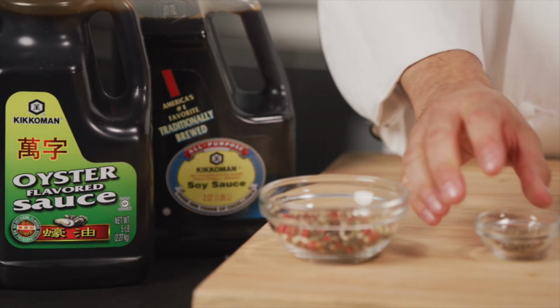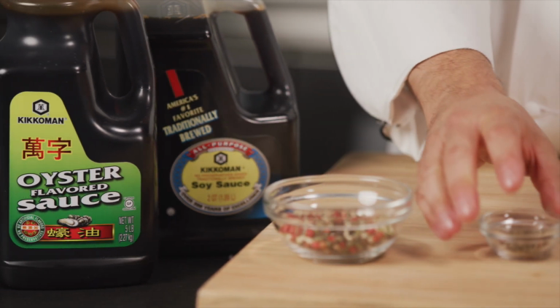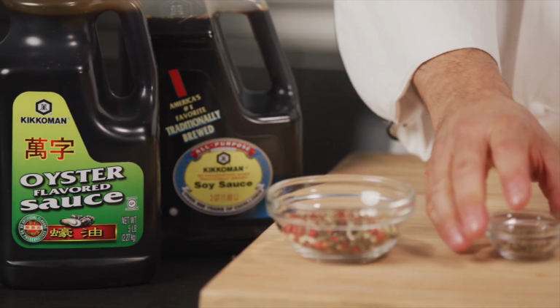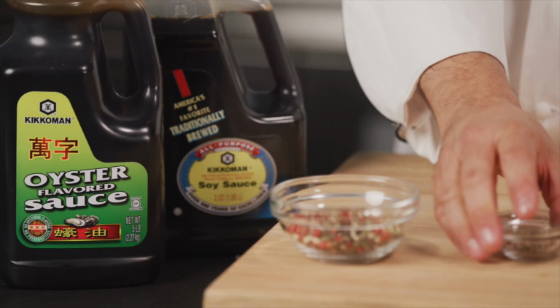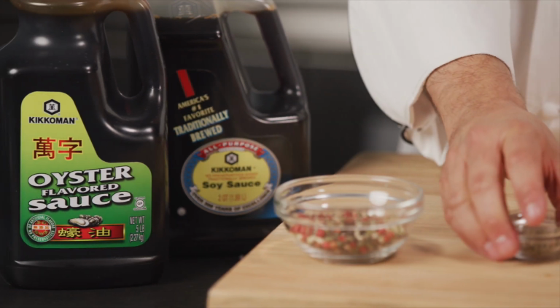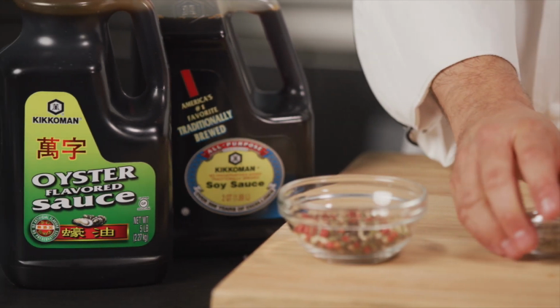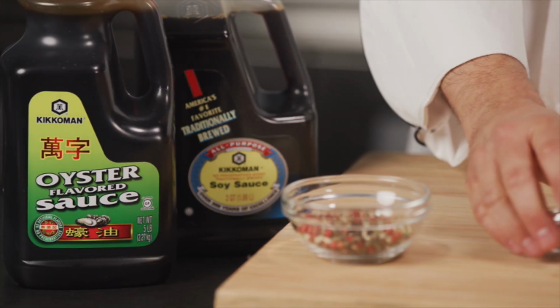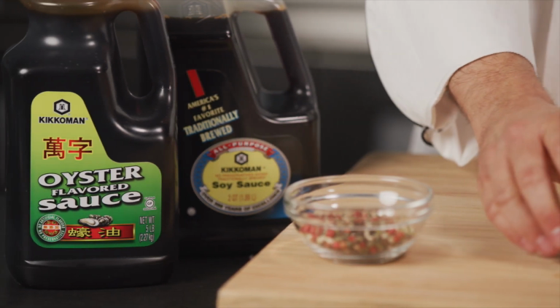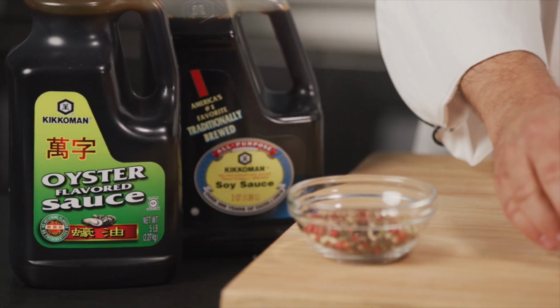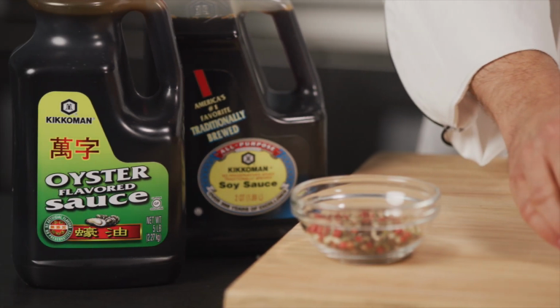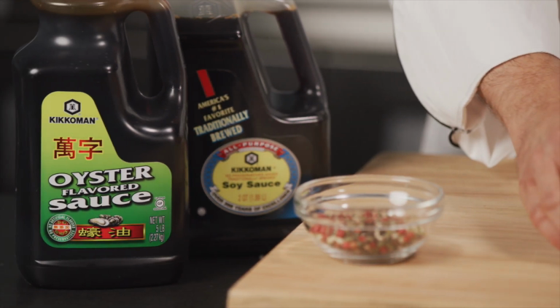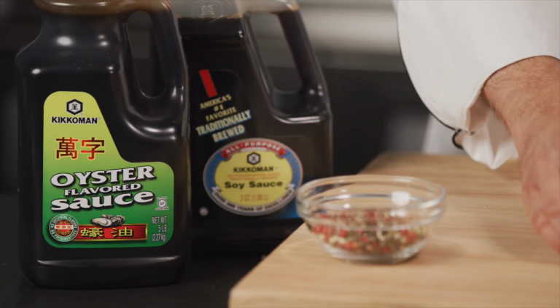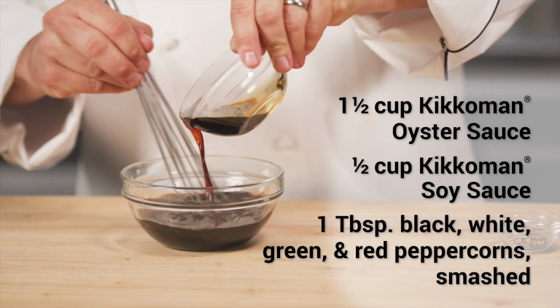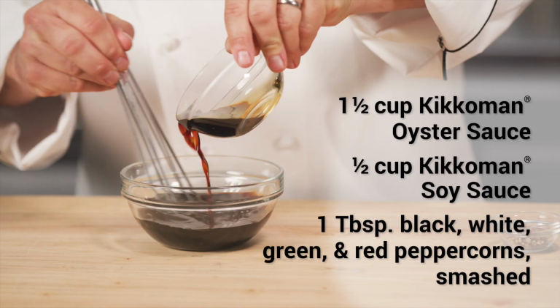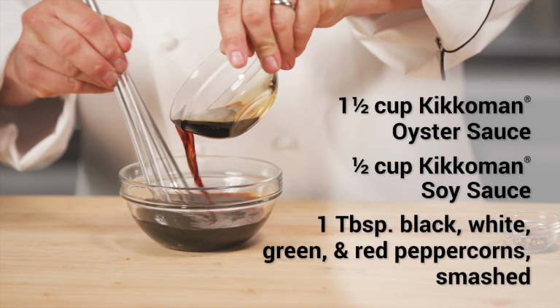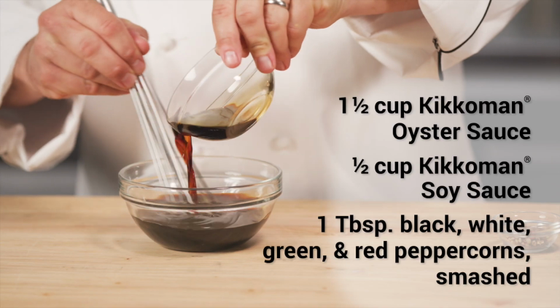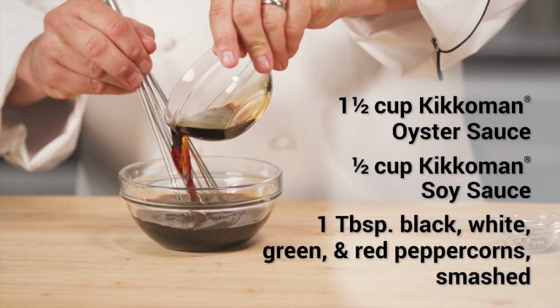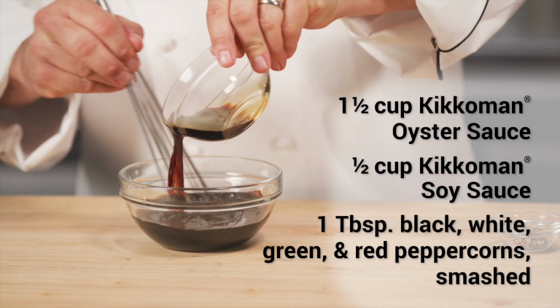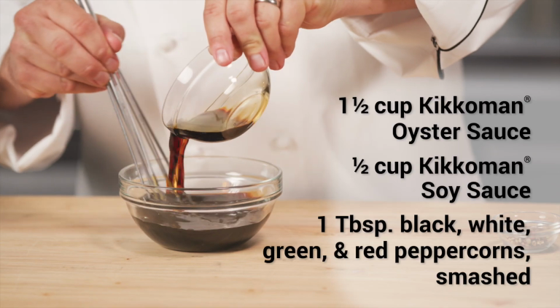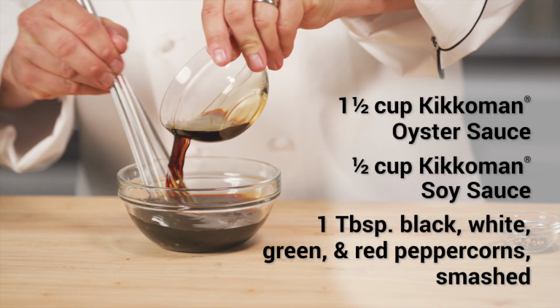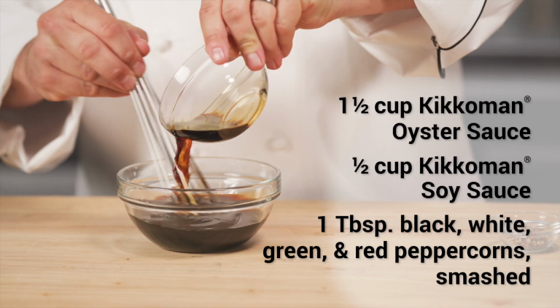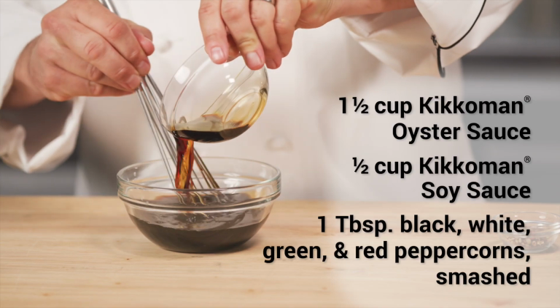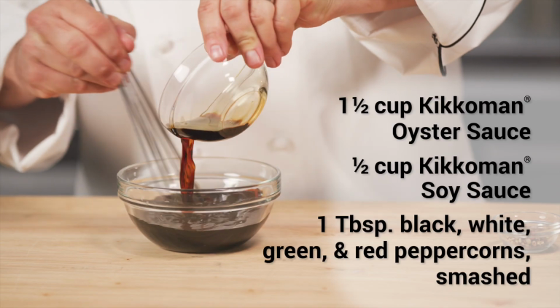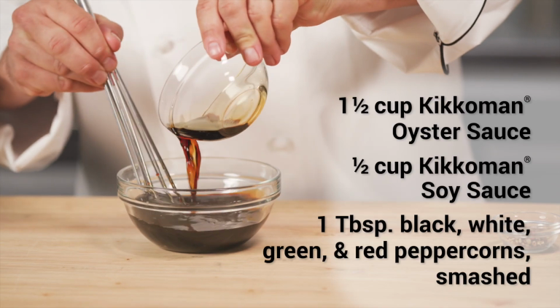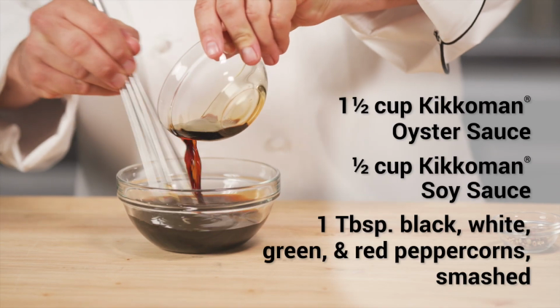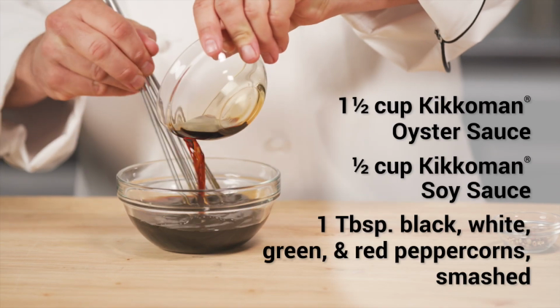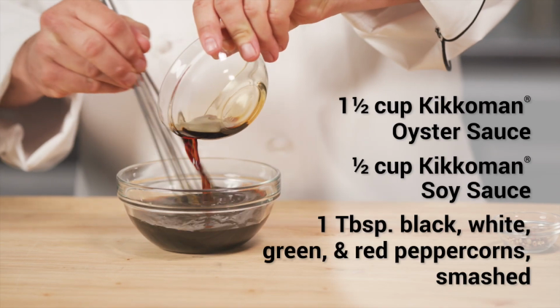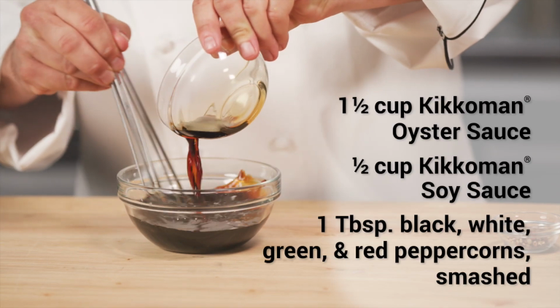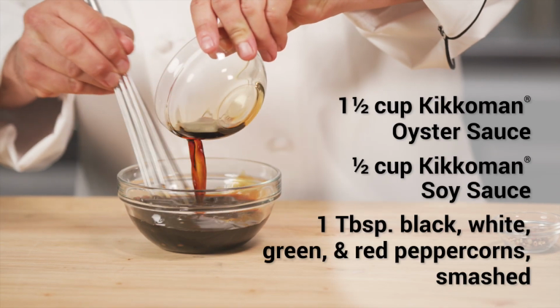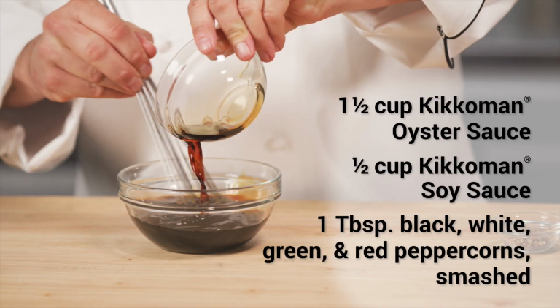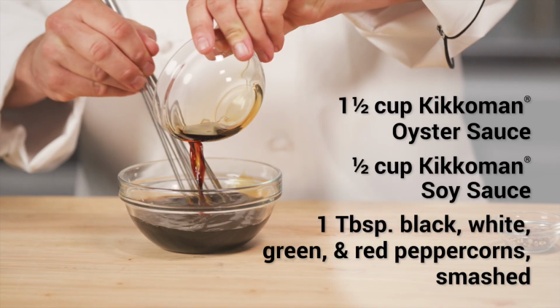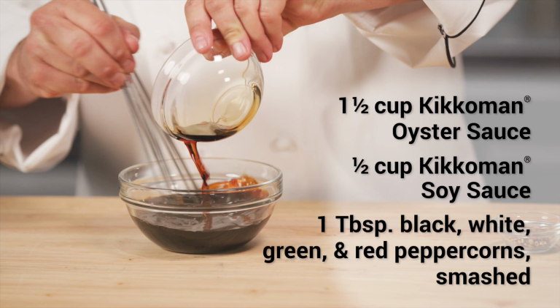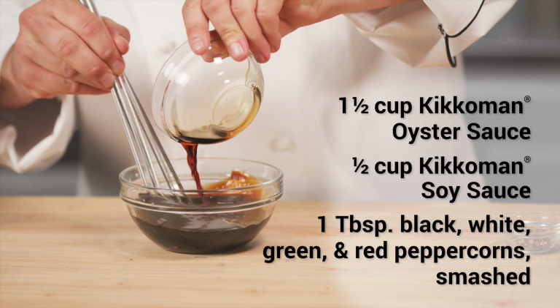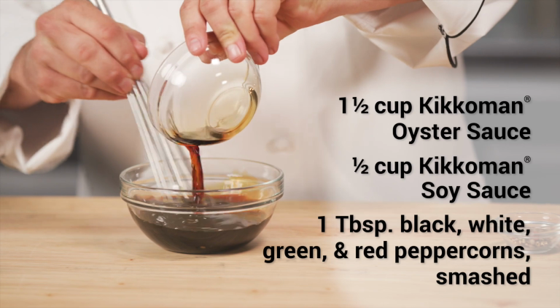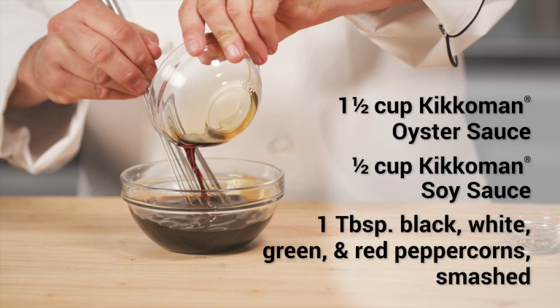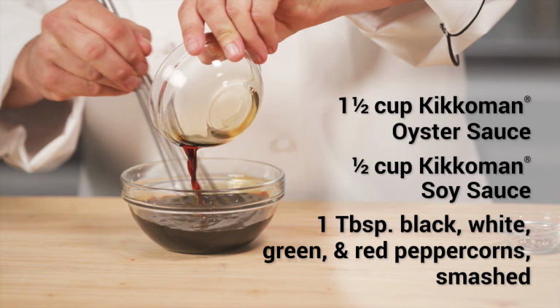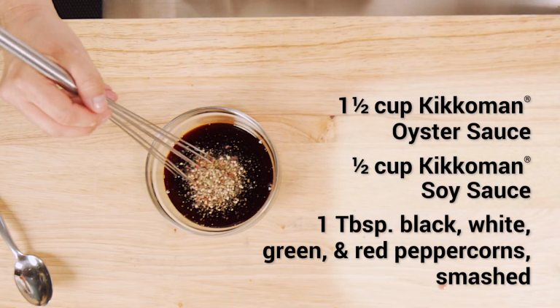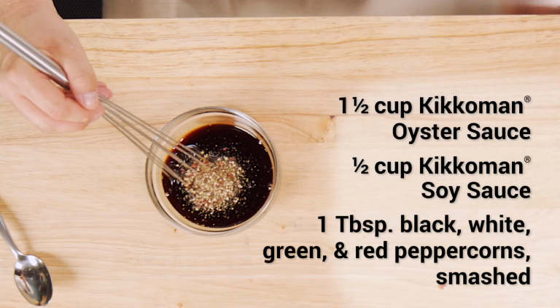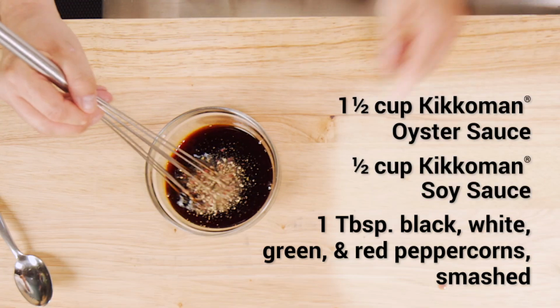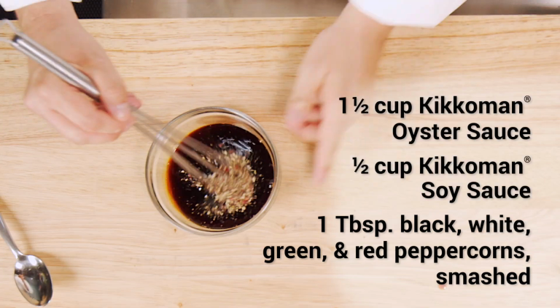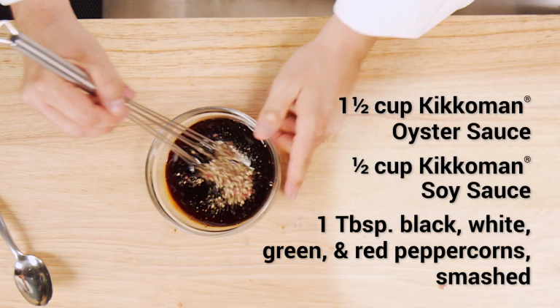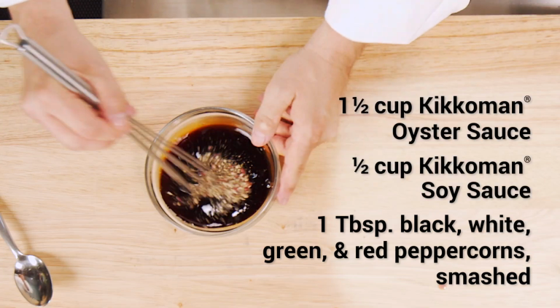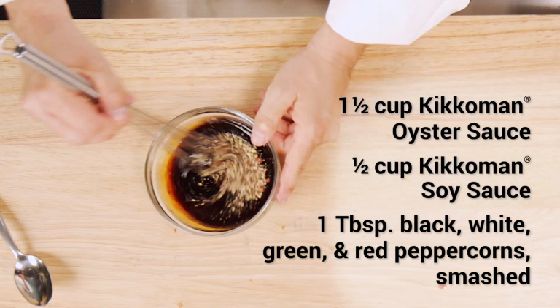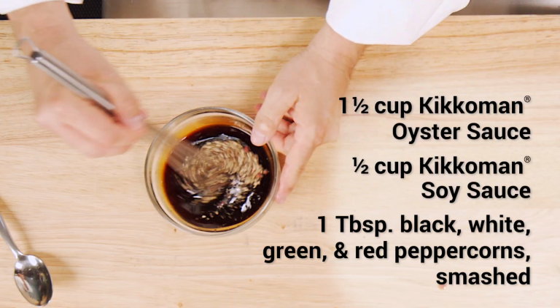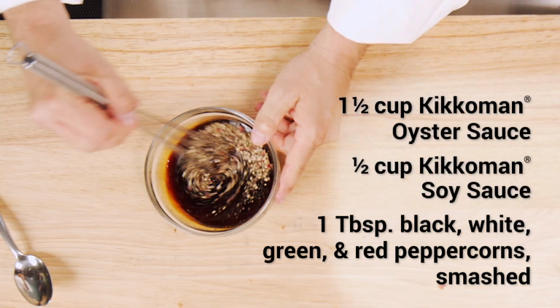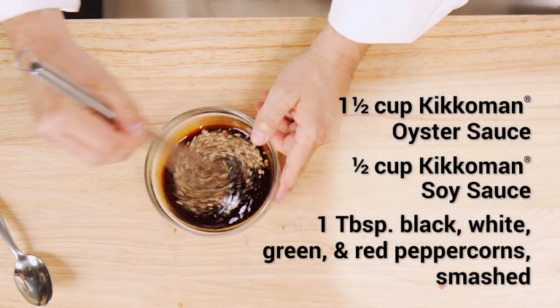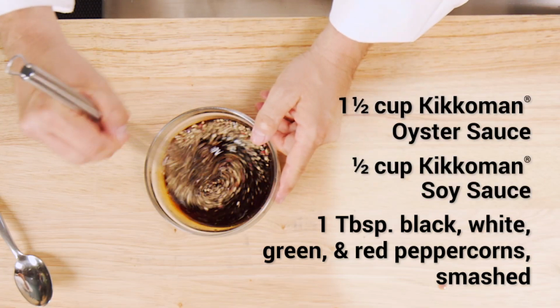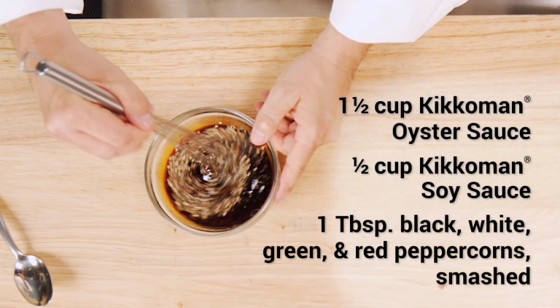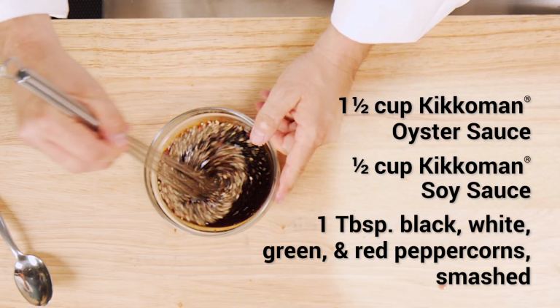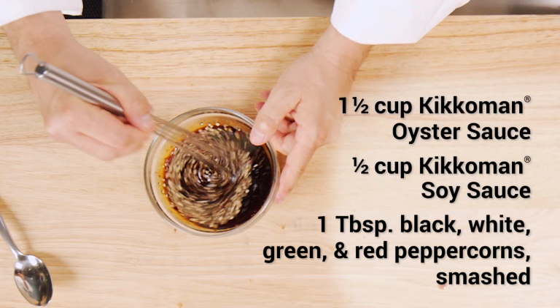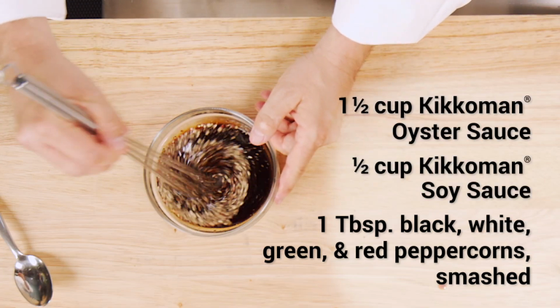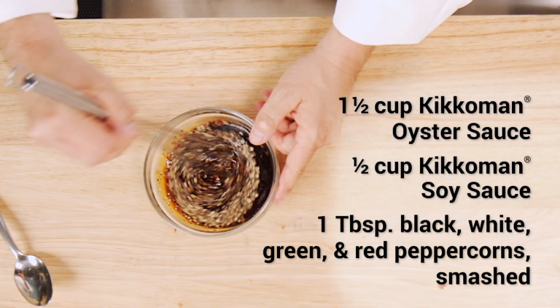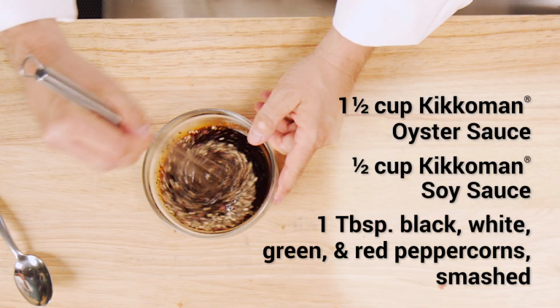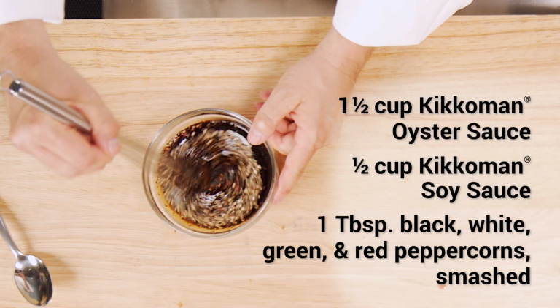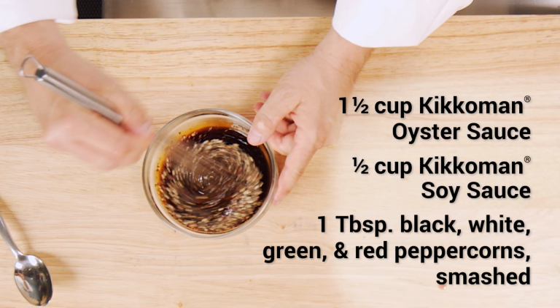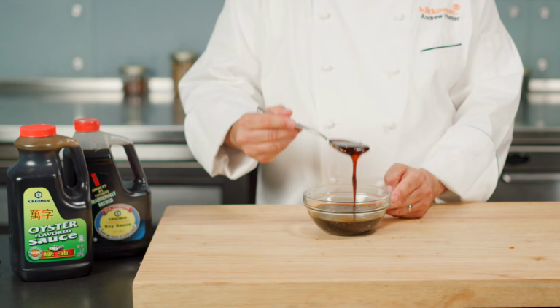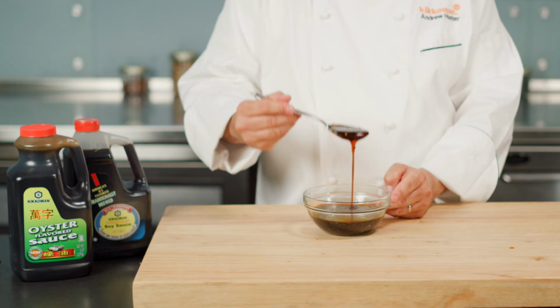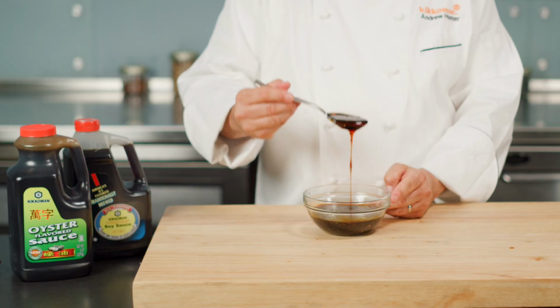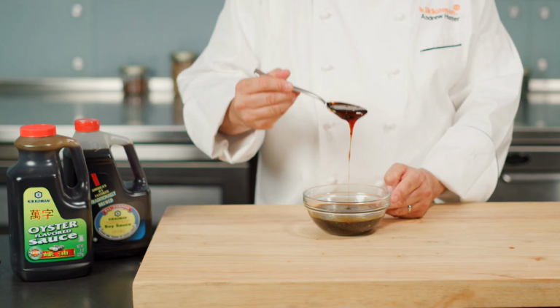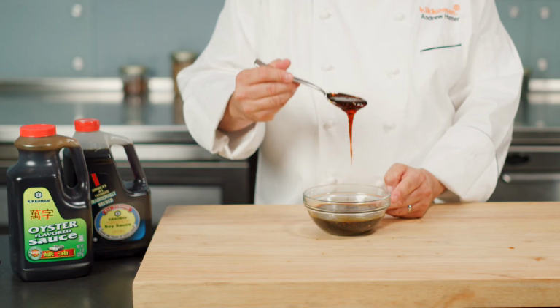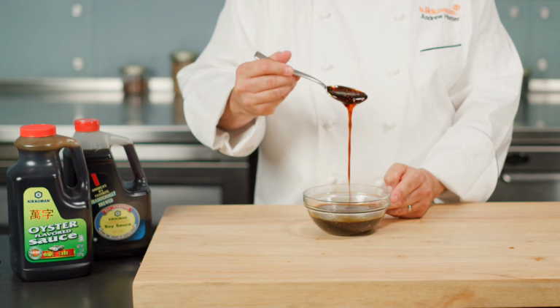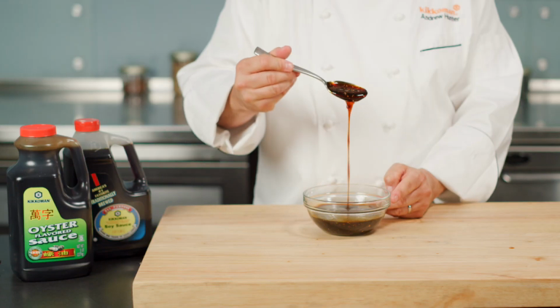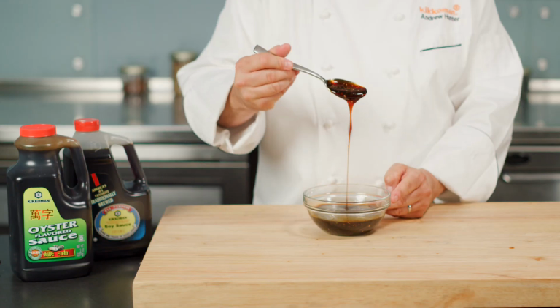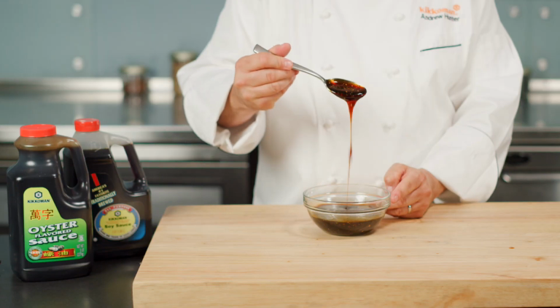Whisk together Kikkoman oyster sauce, soy sauce, and multi-colored peppercorns that I've crushed.